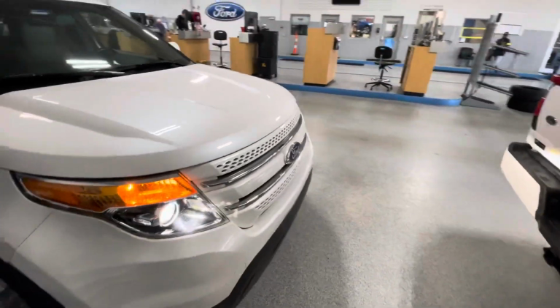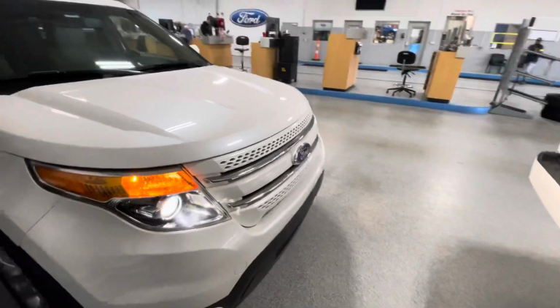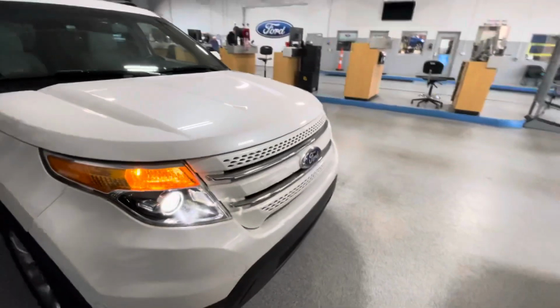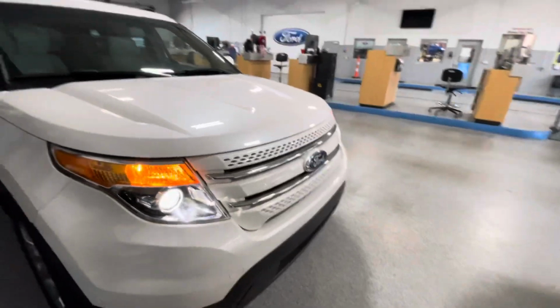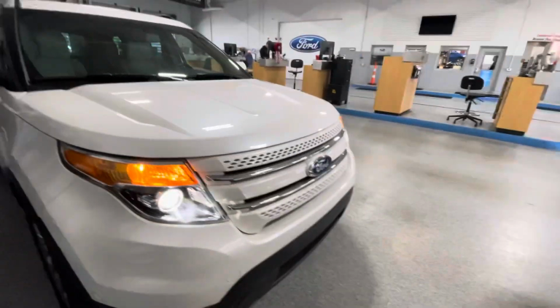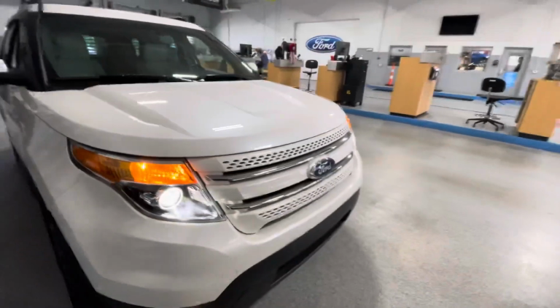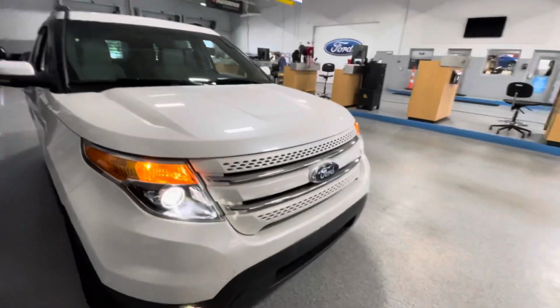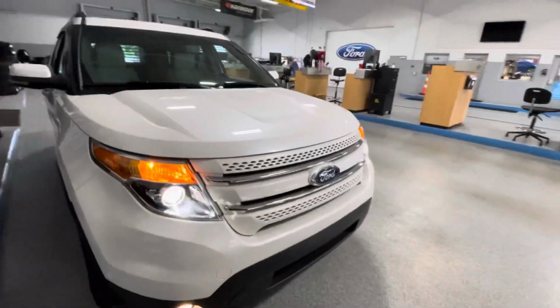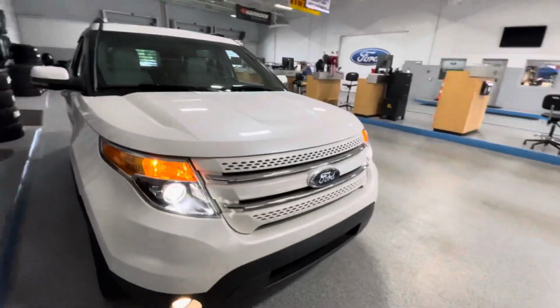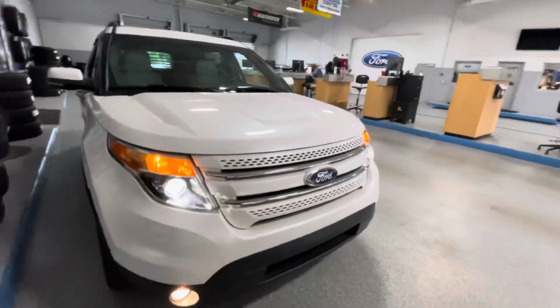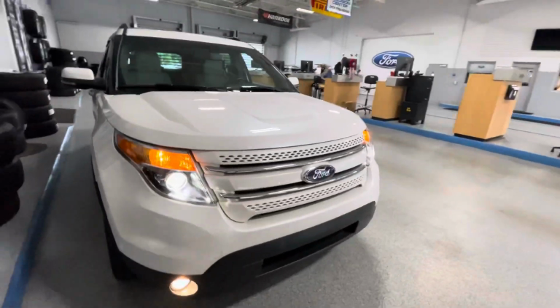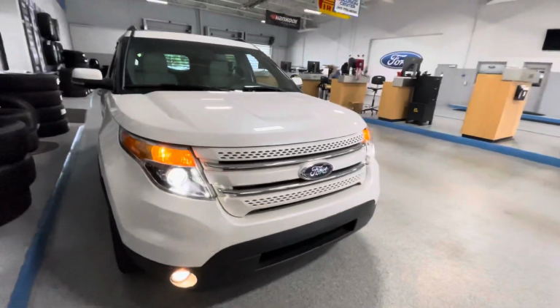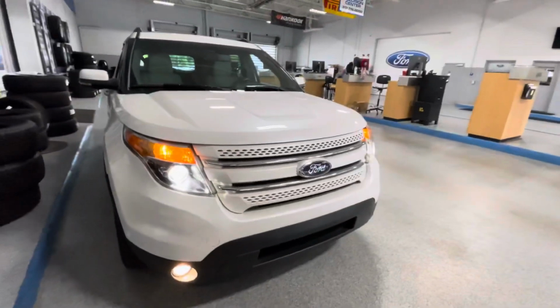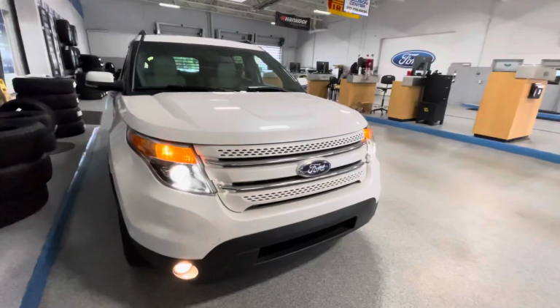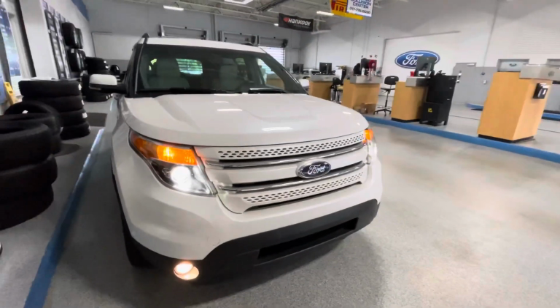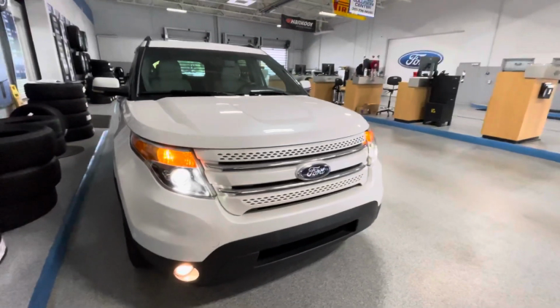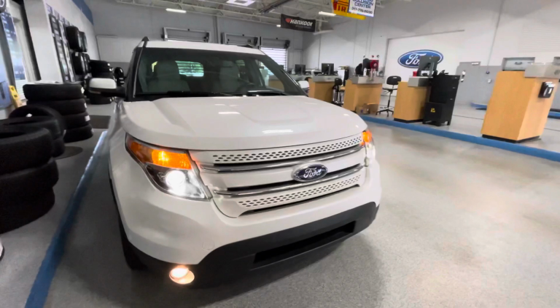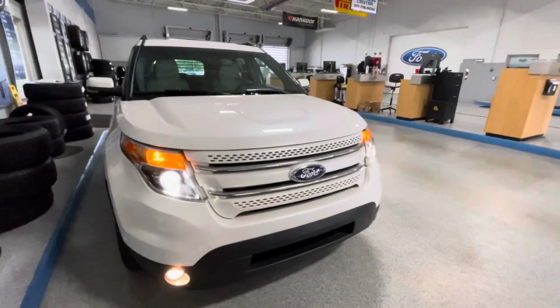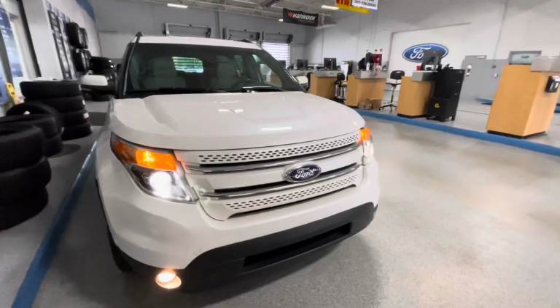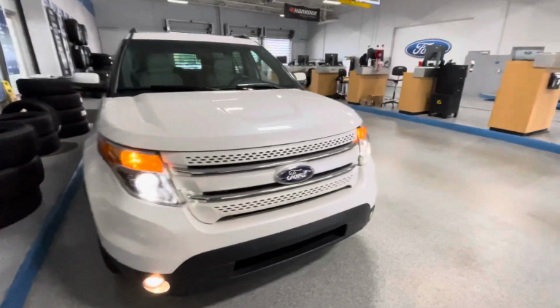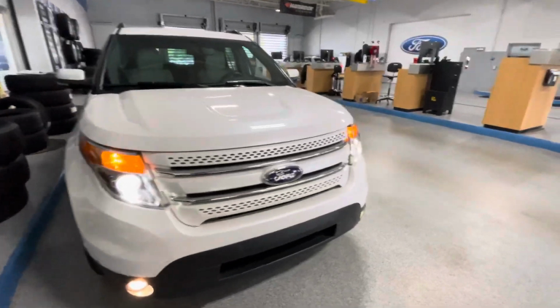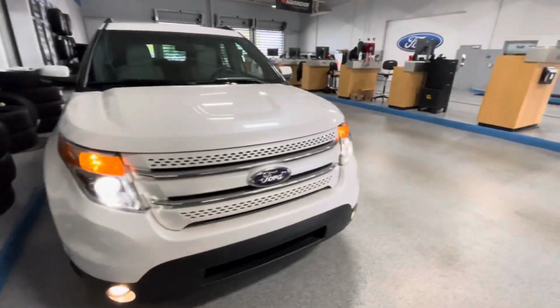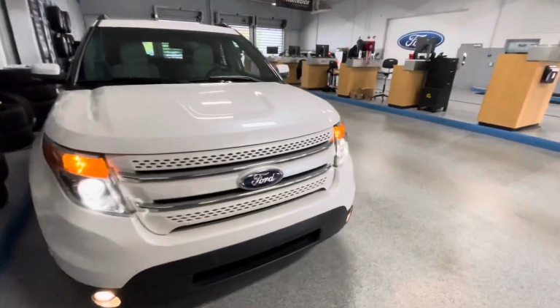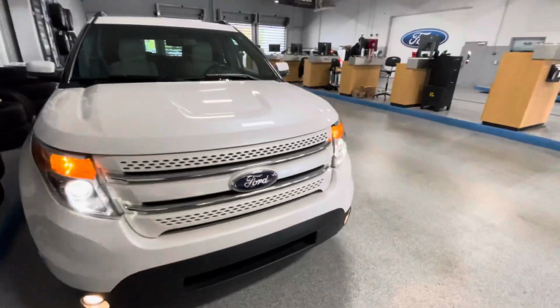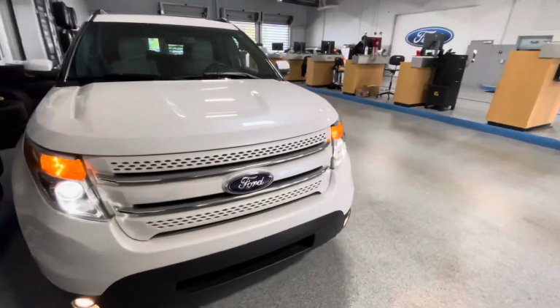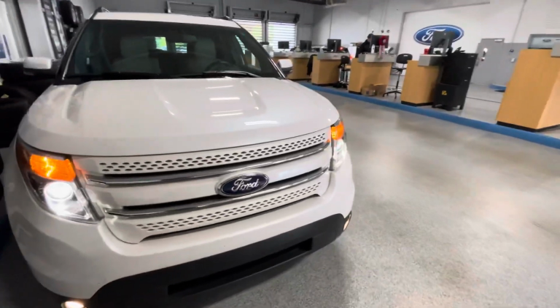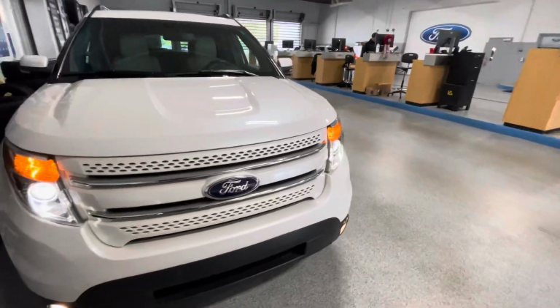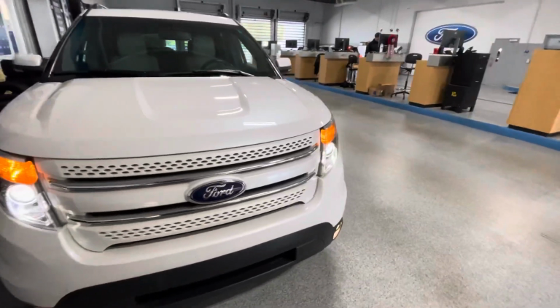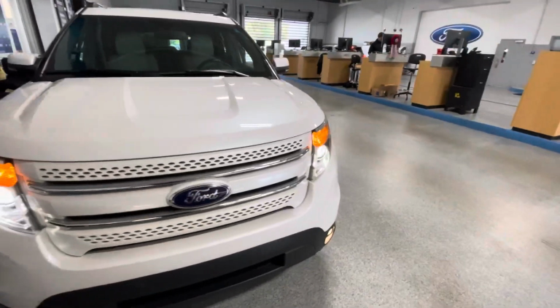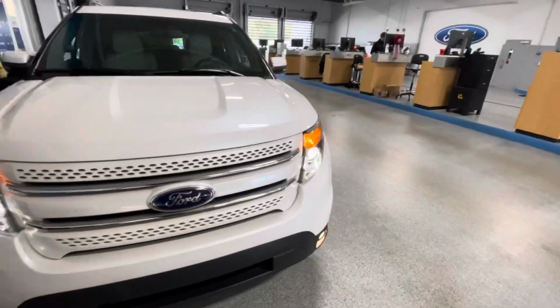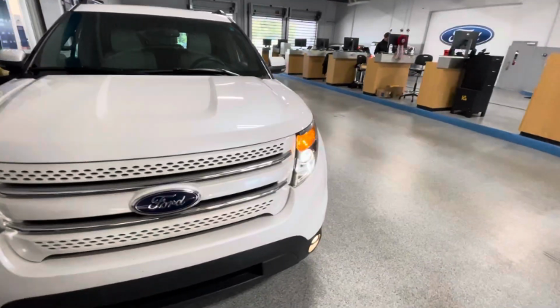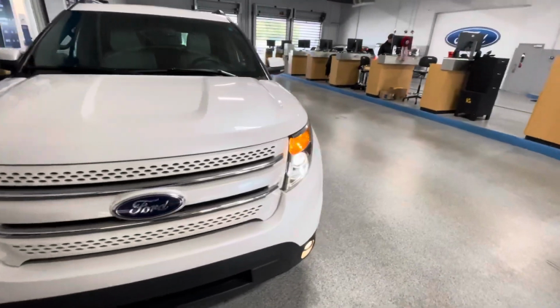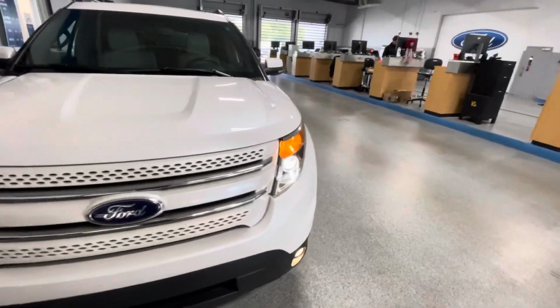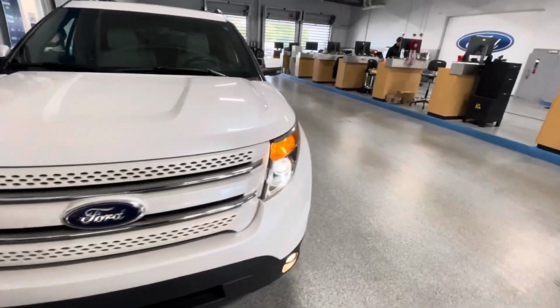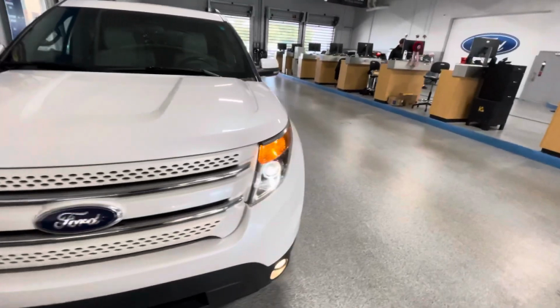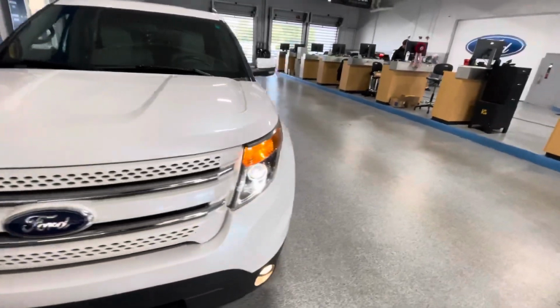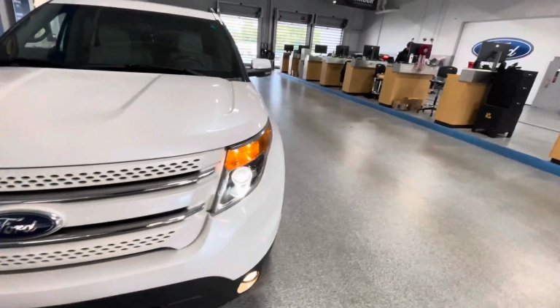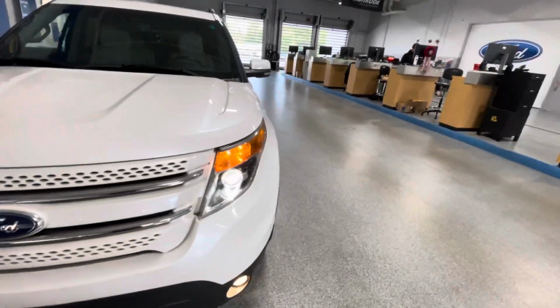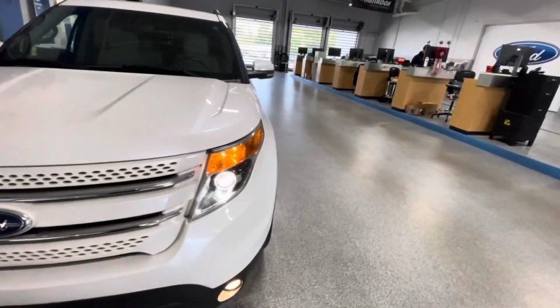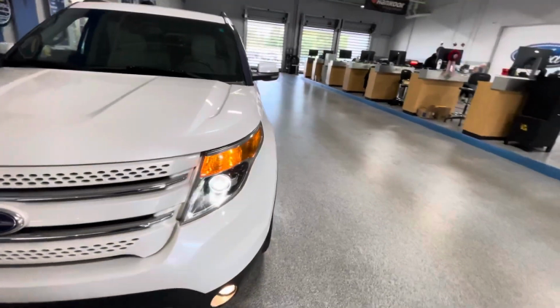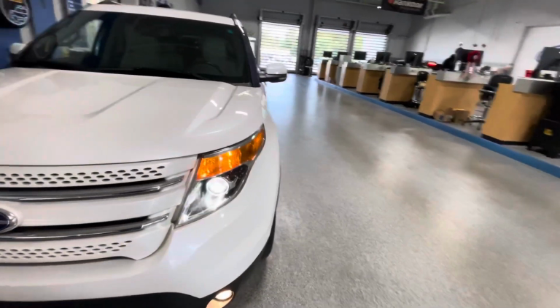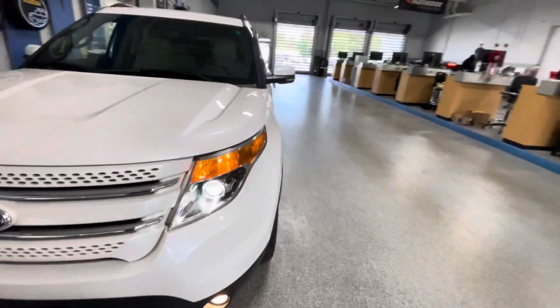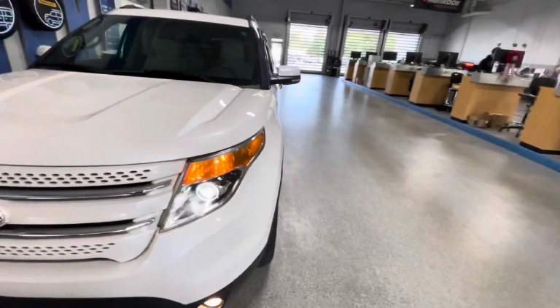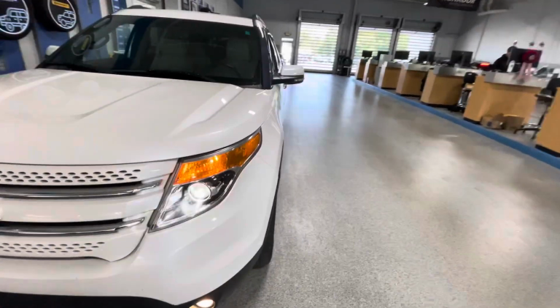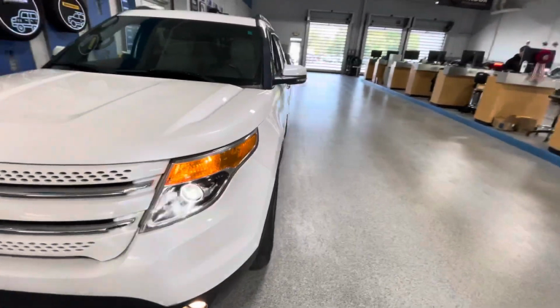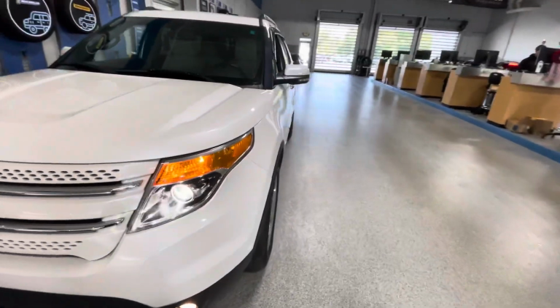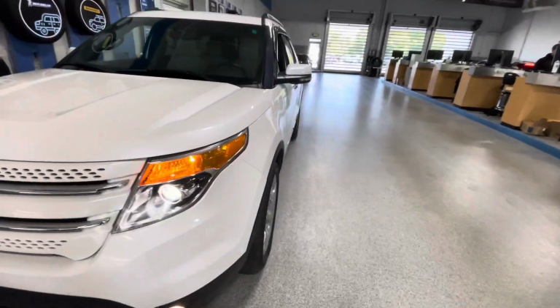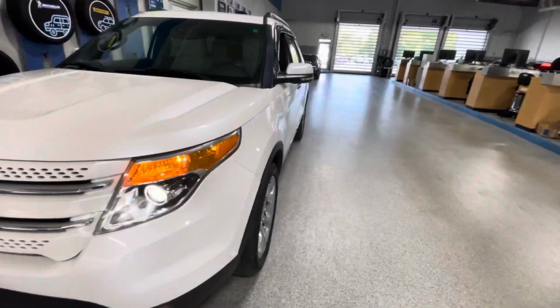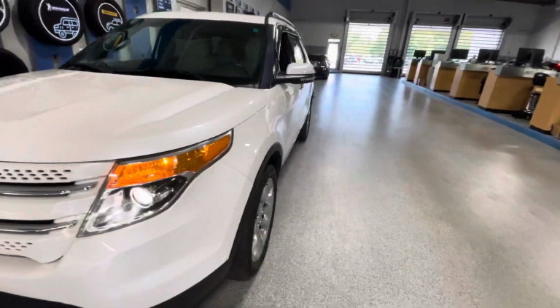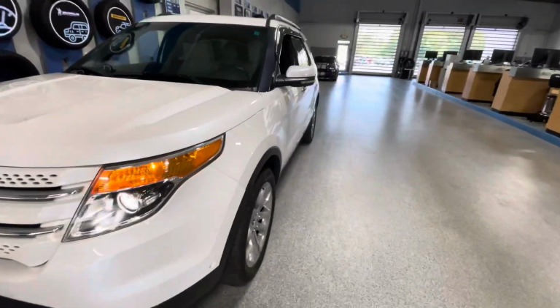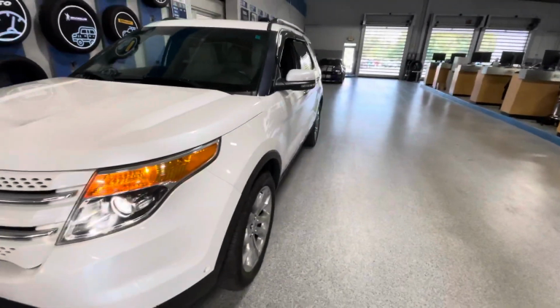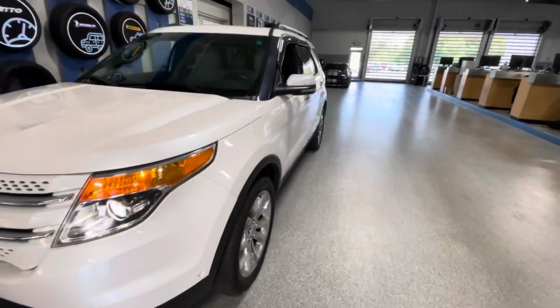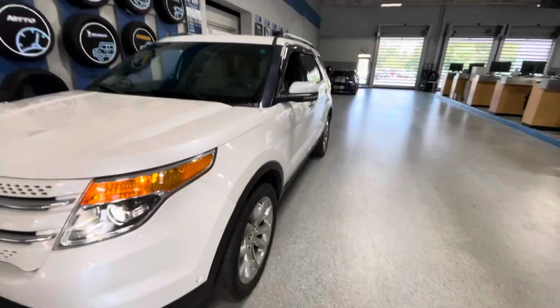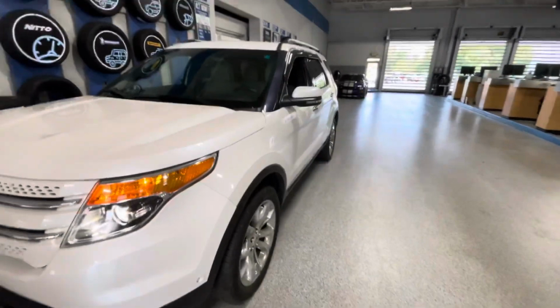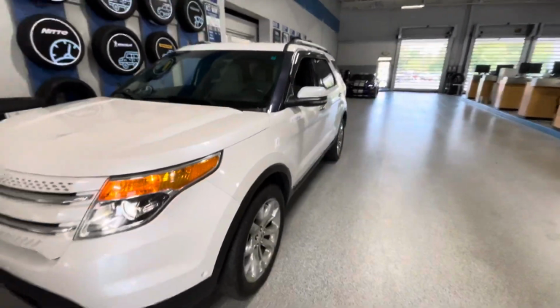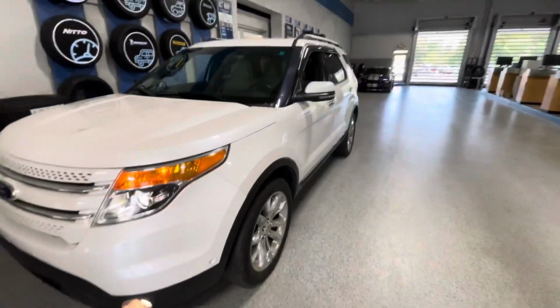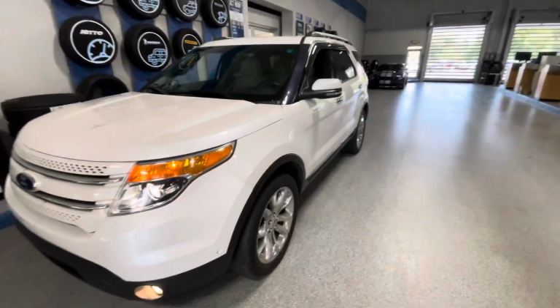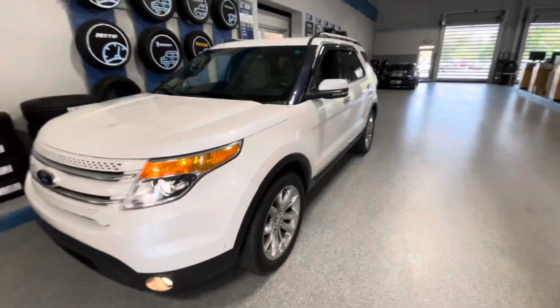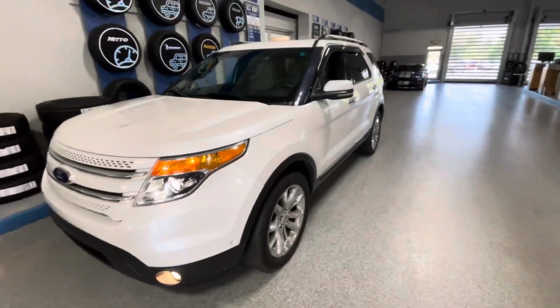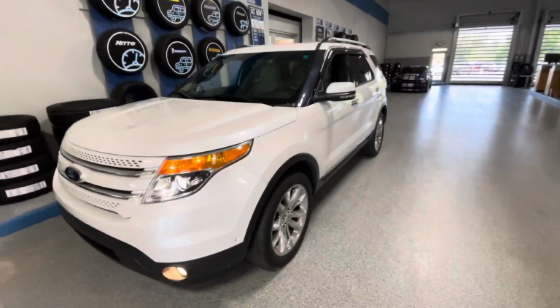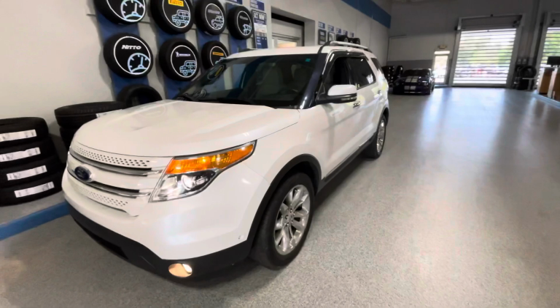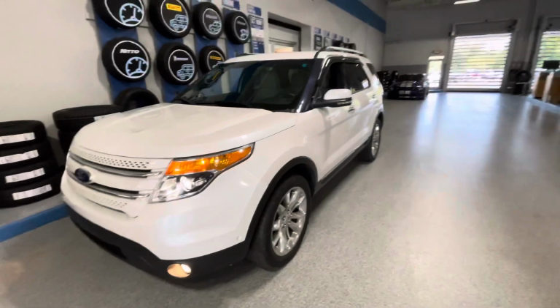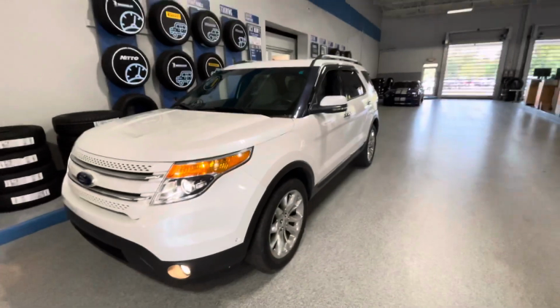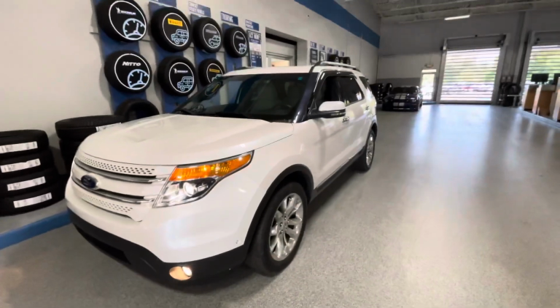If you have any questions about this vehicle, please feel free to give me a call. My direct desk line is 317-858-6938.